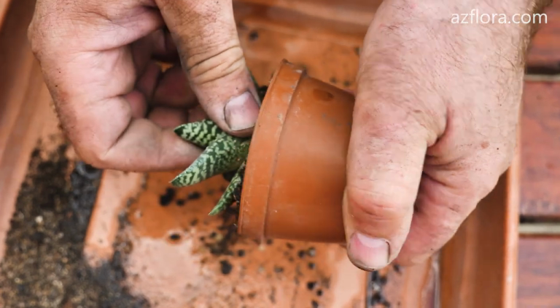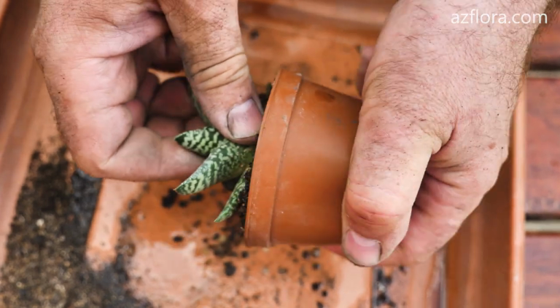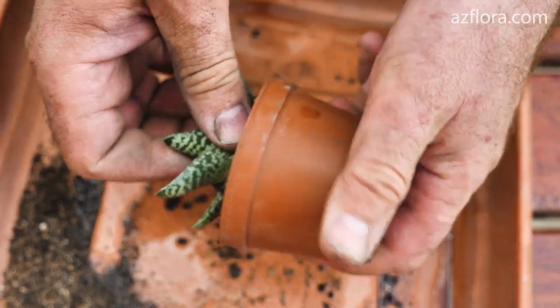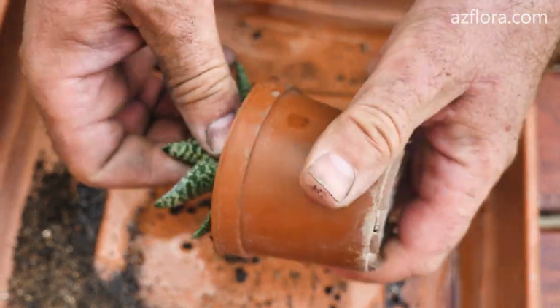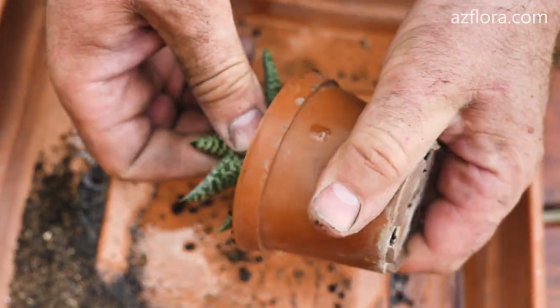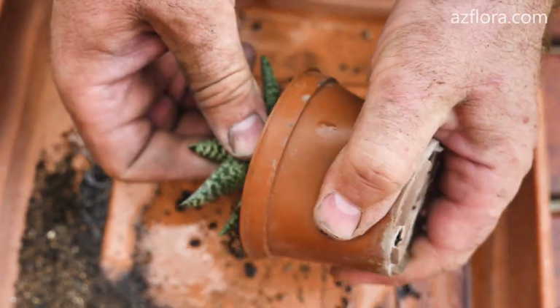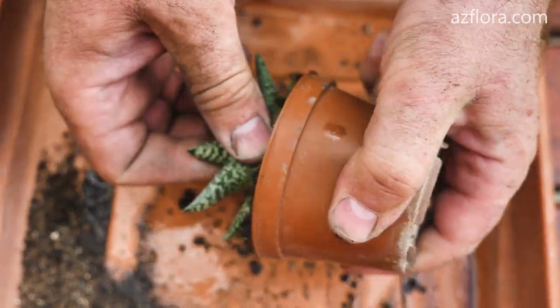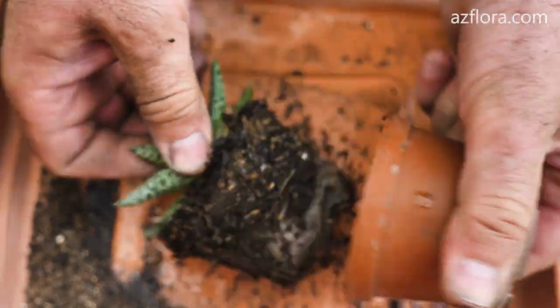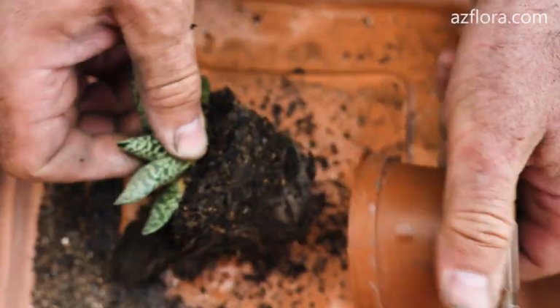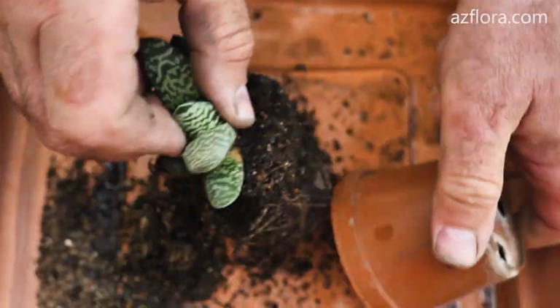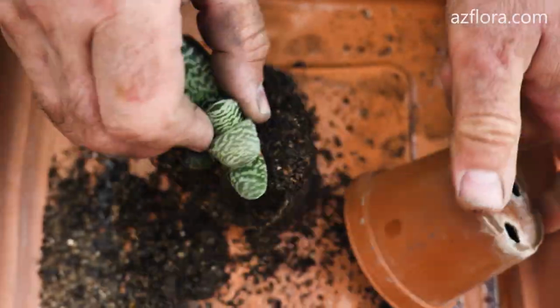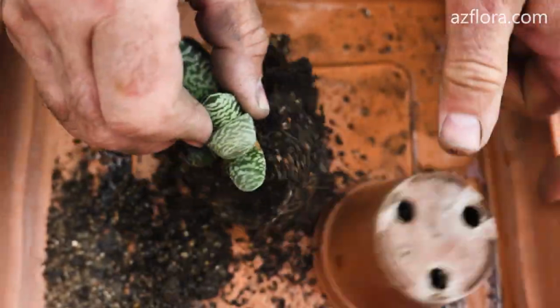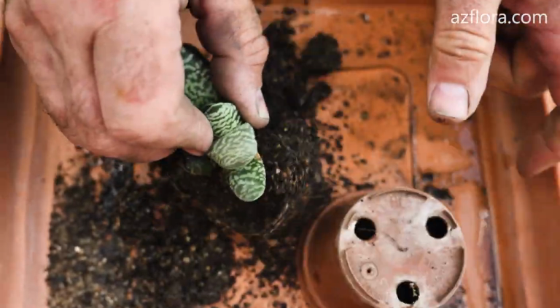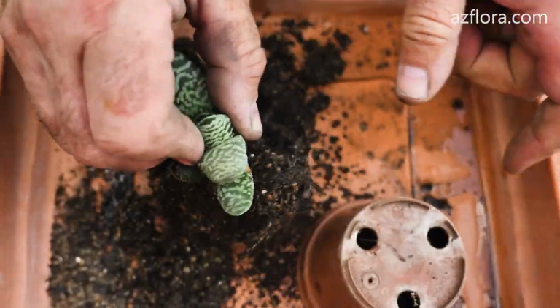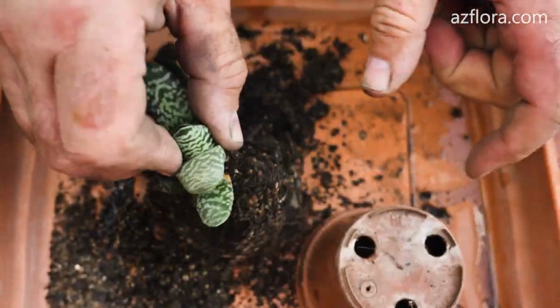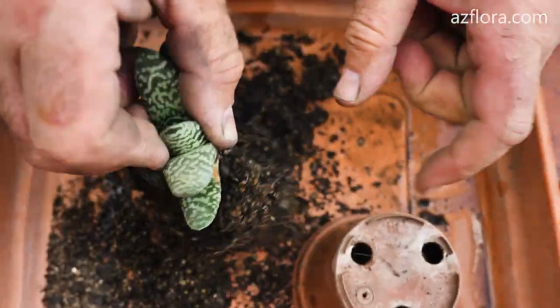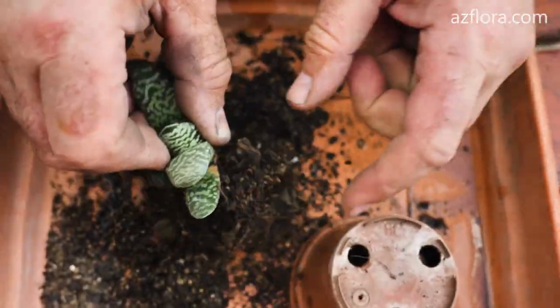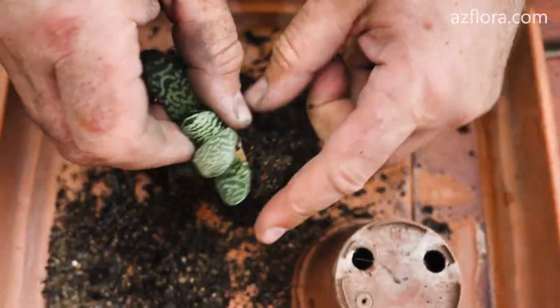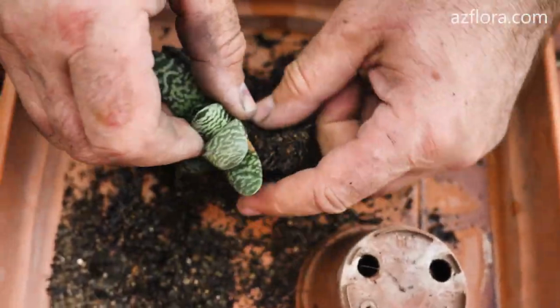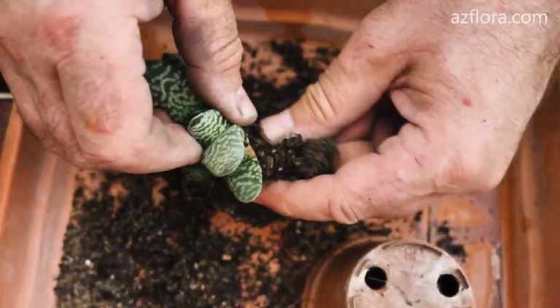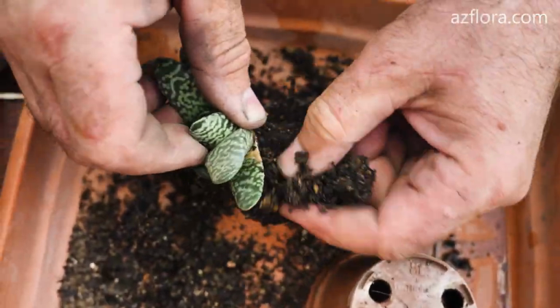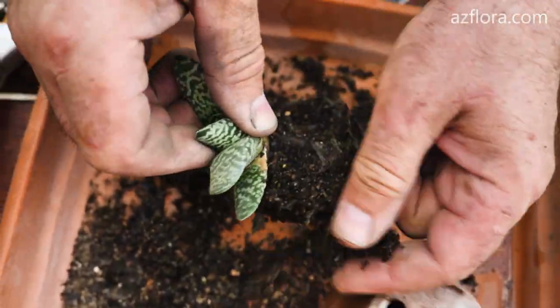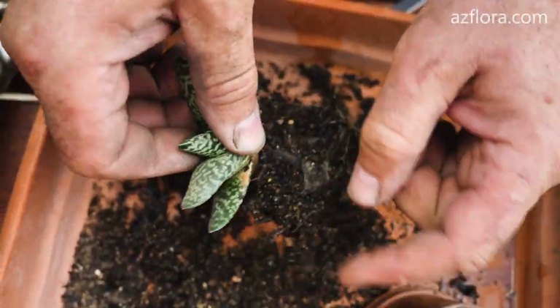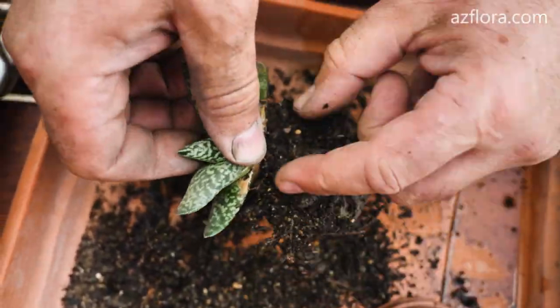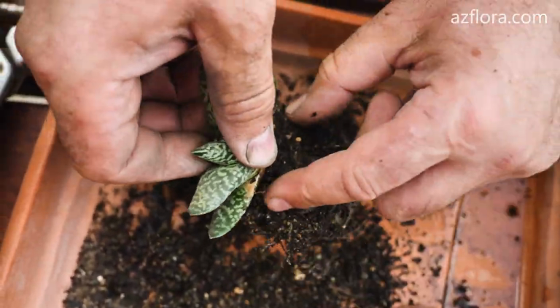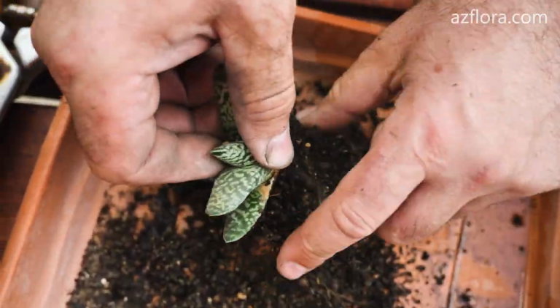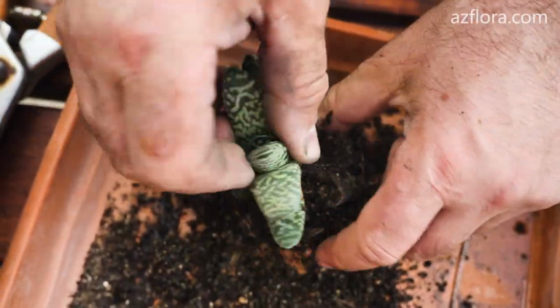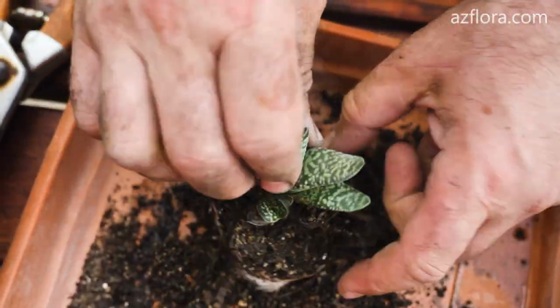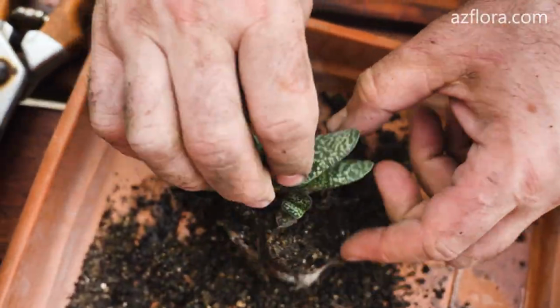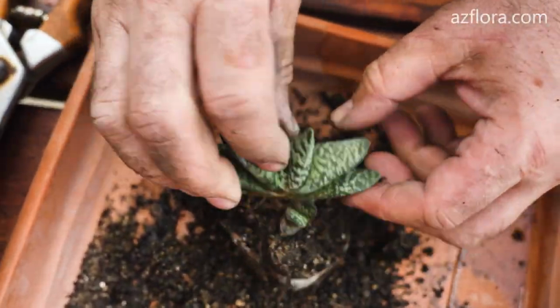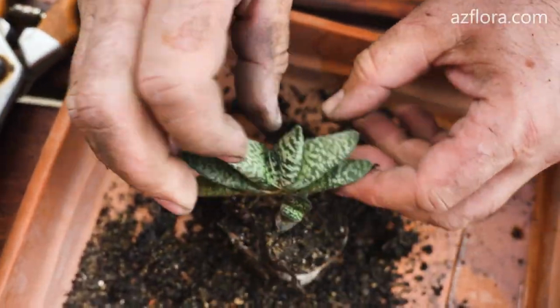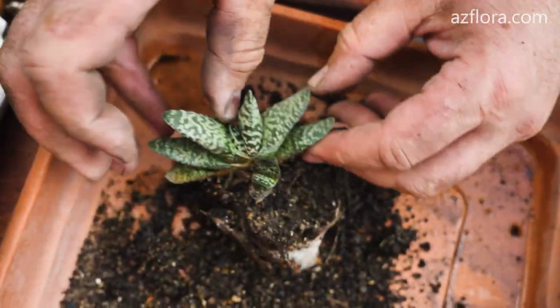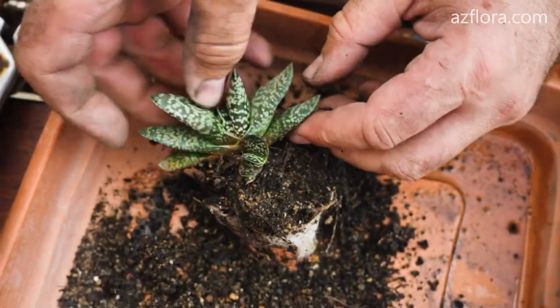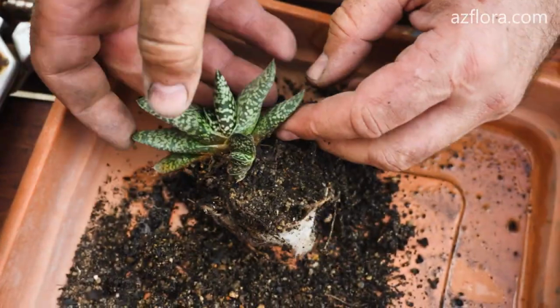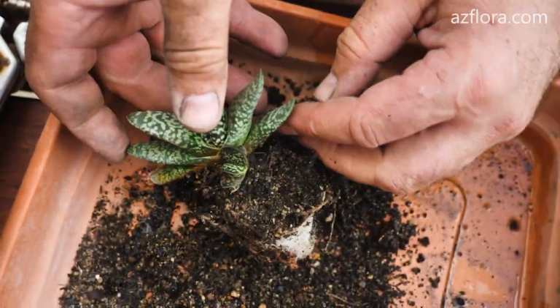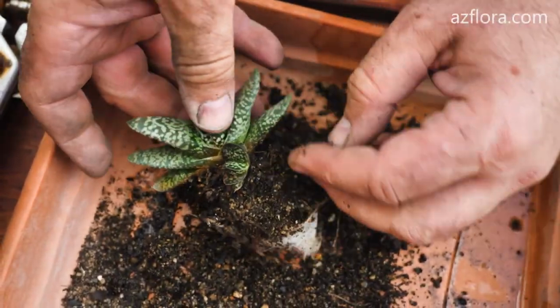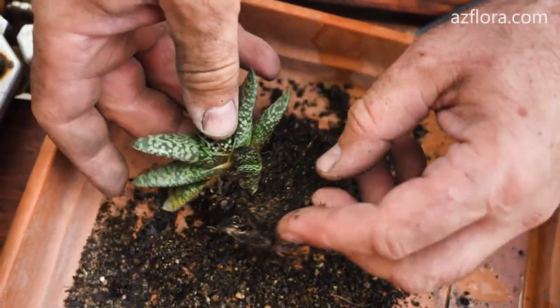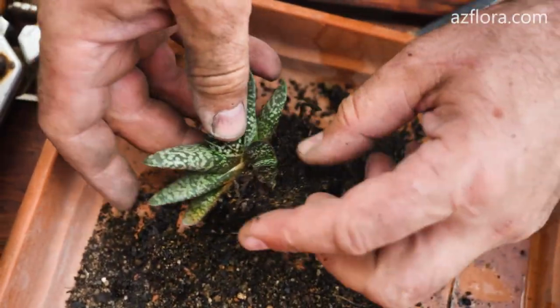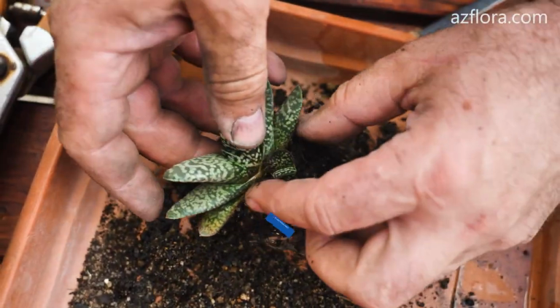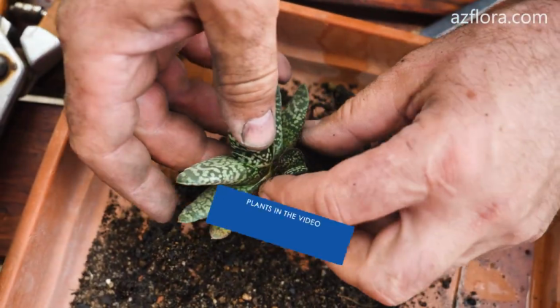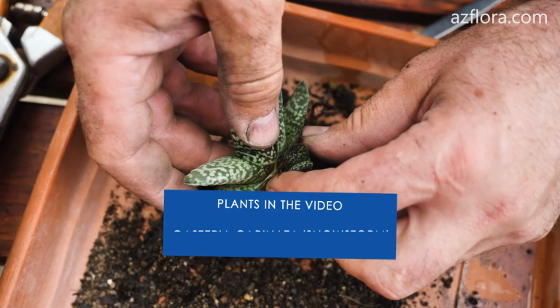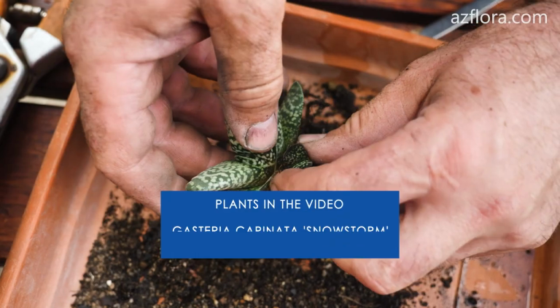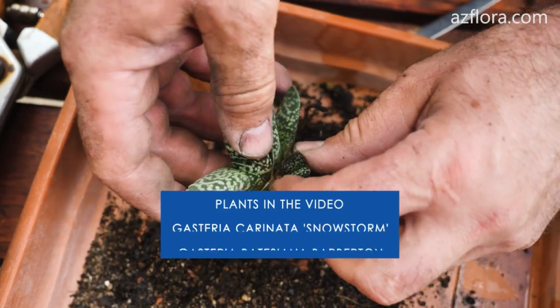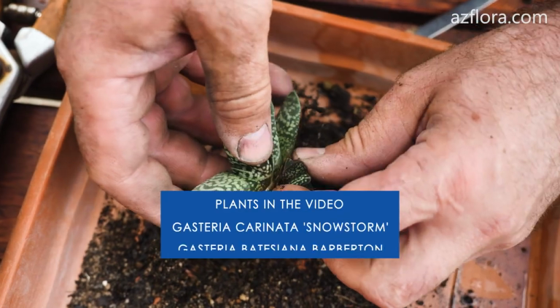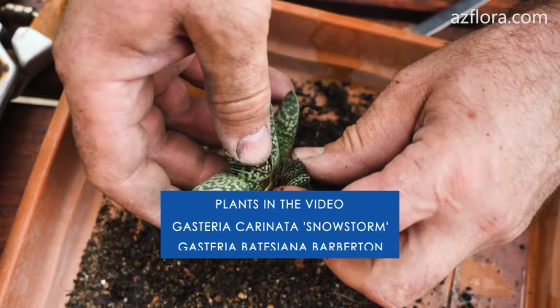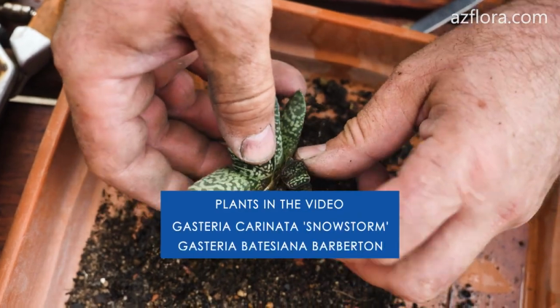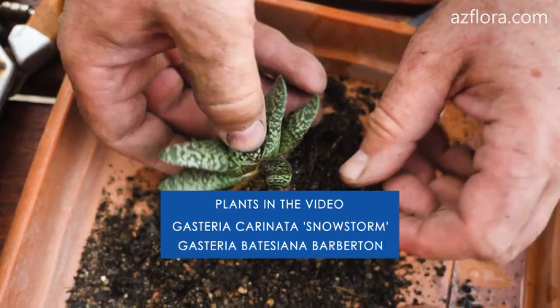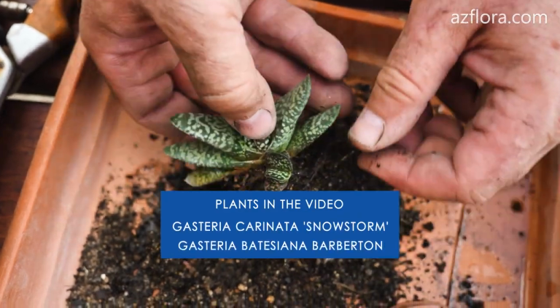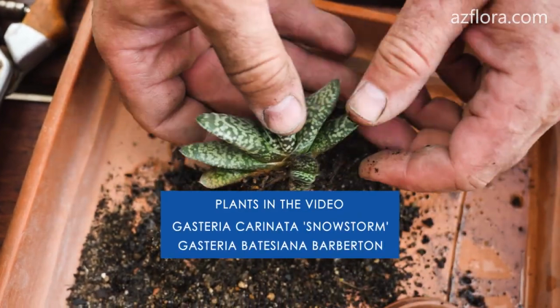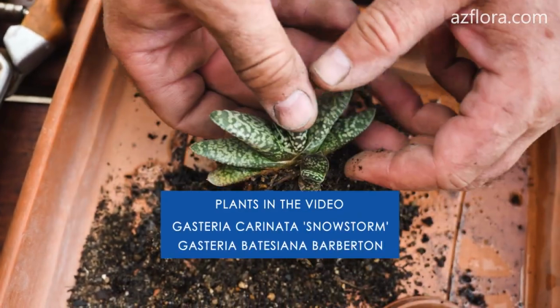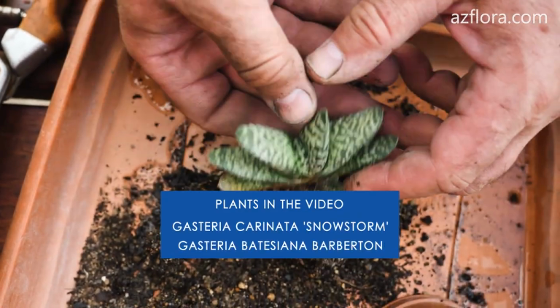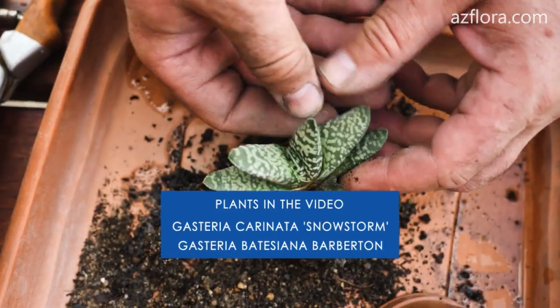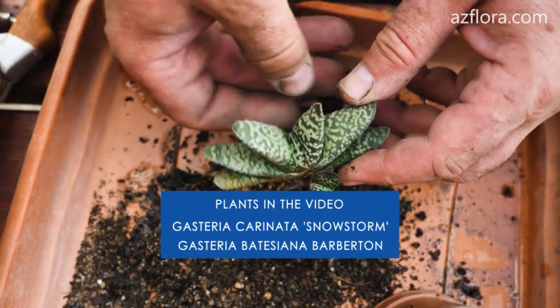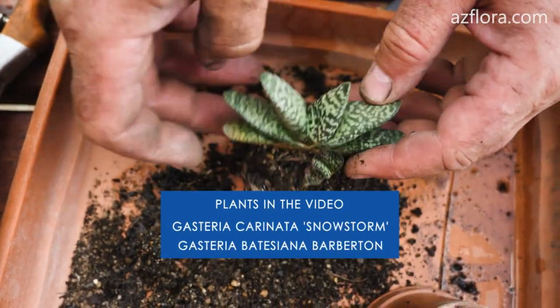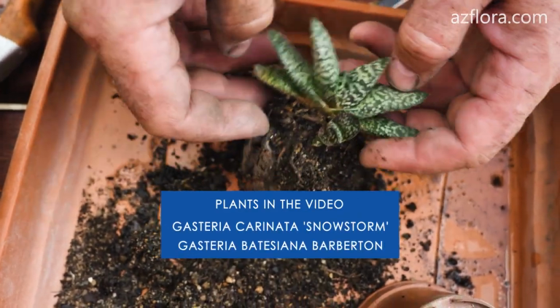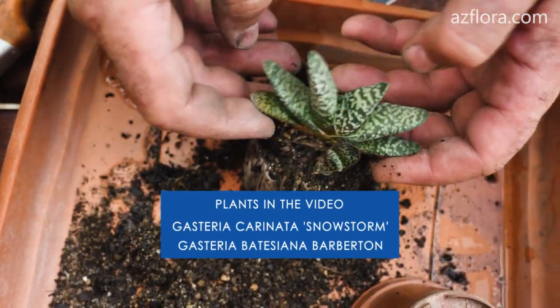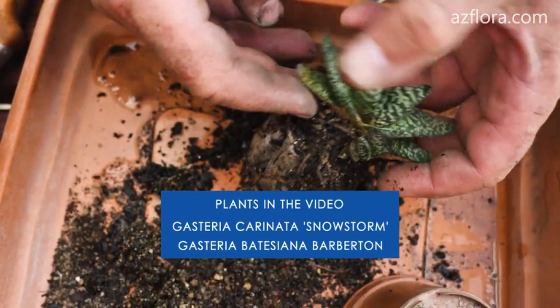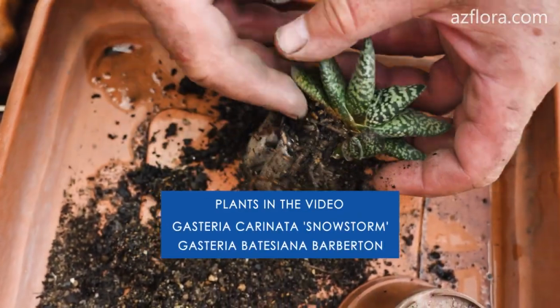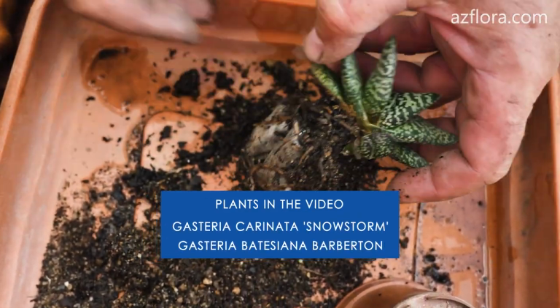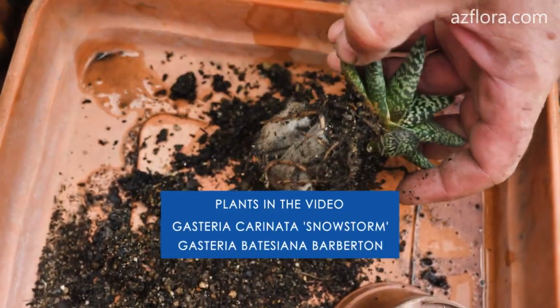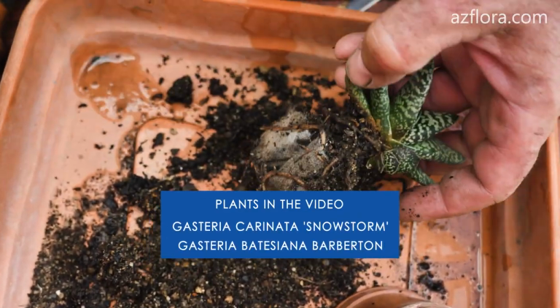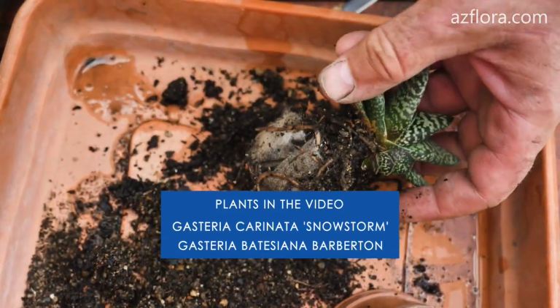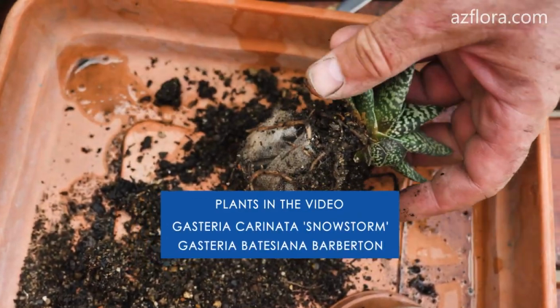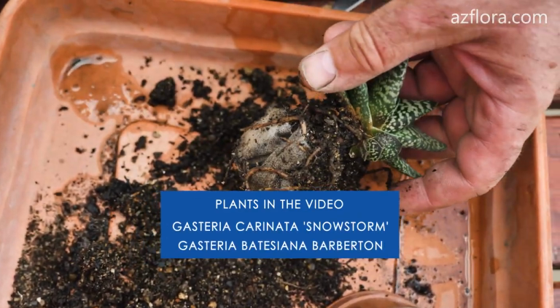In this video we will show you how to propagate Gasteria vegetatively using two varieties of the plant as an example.